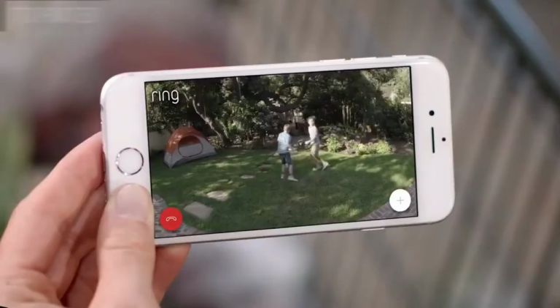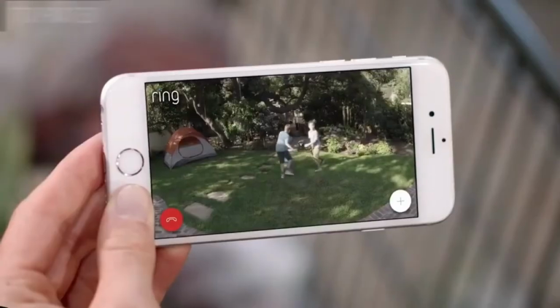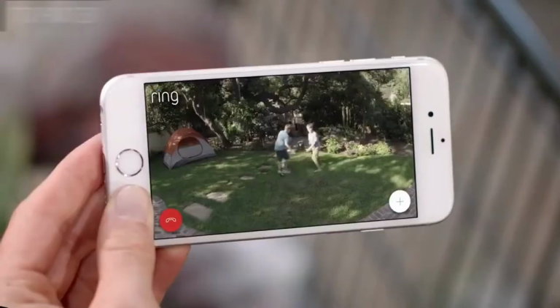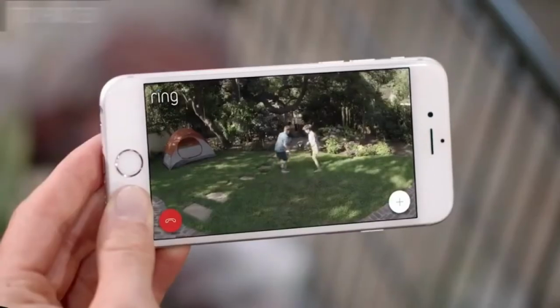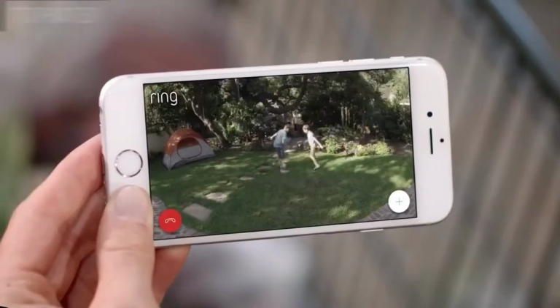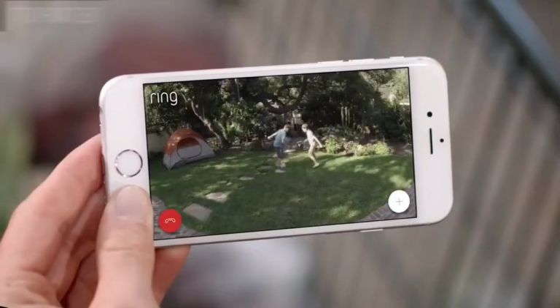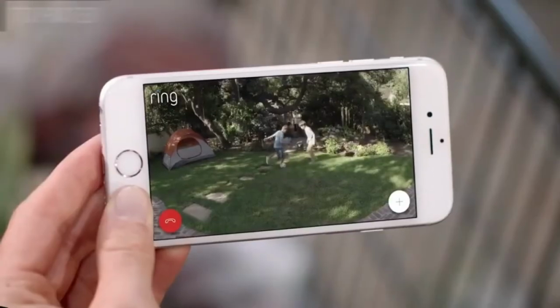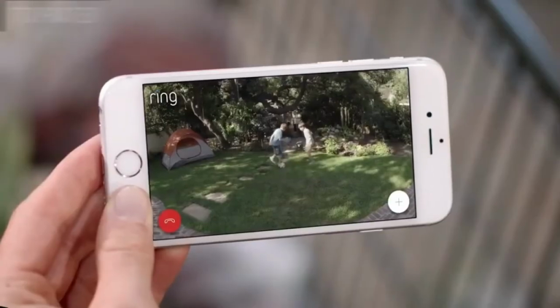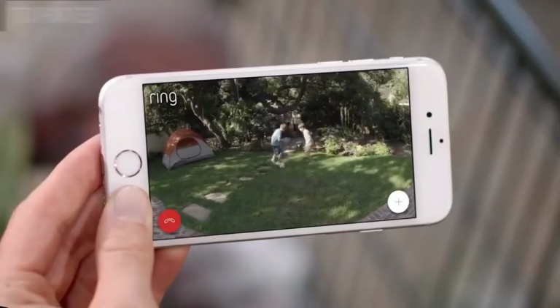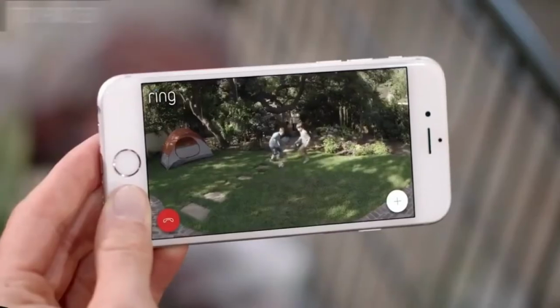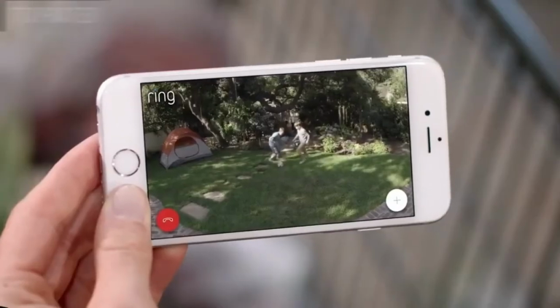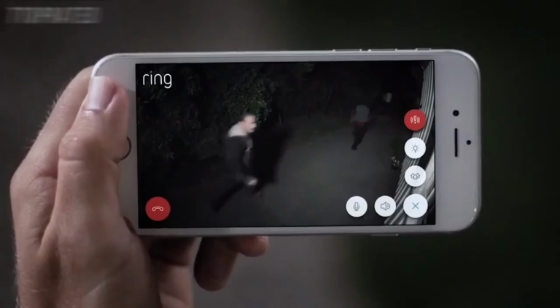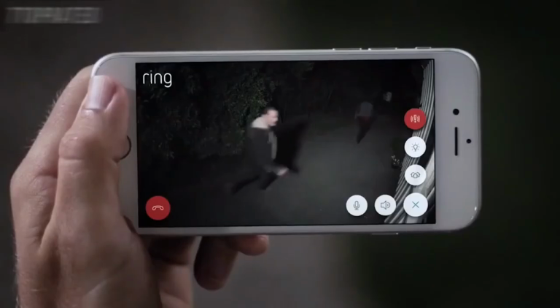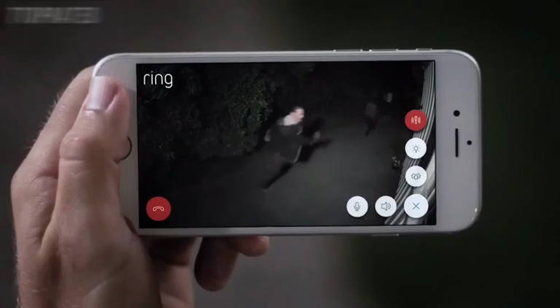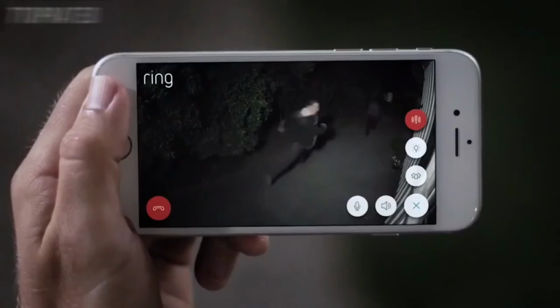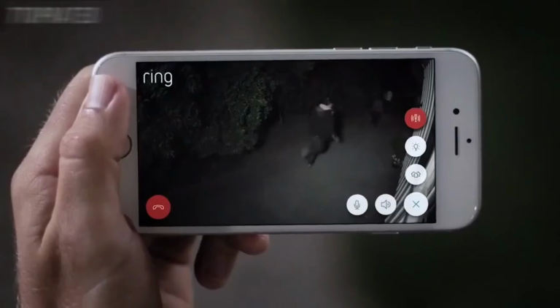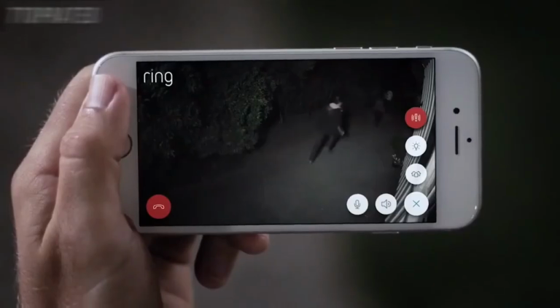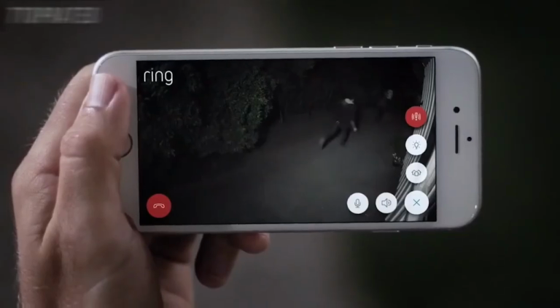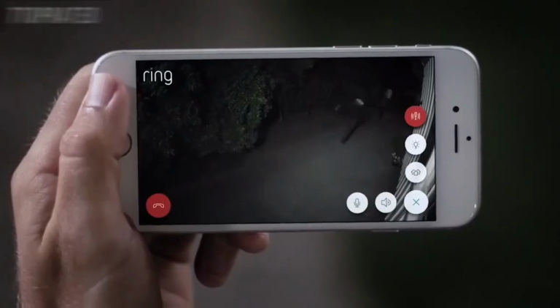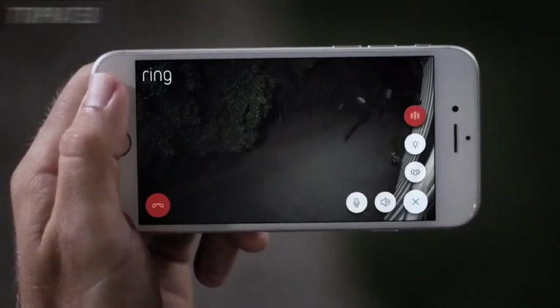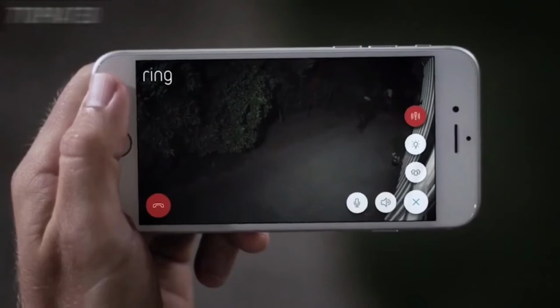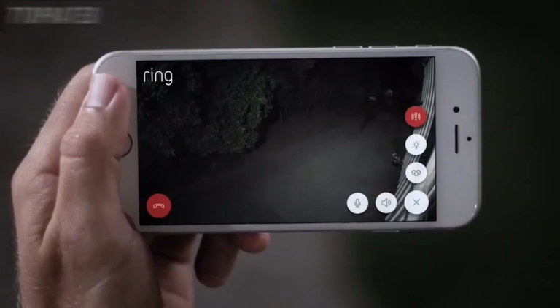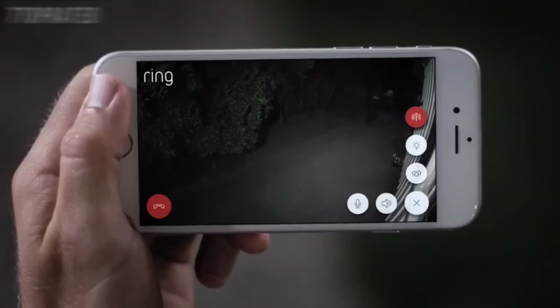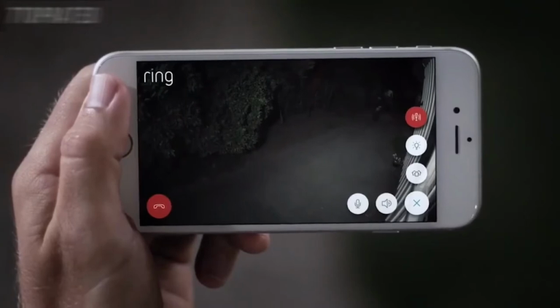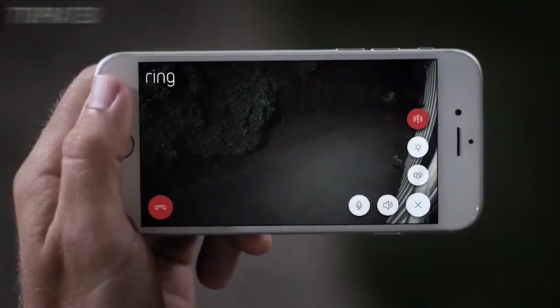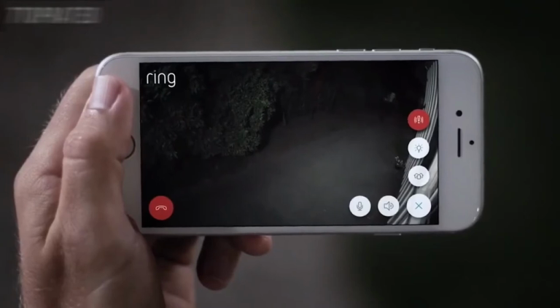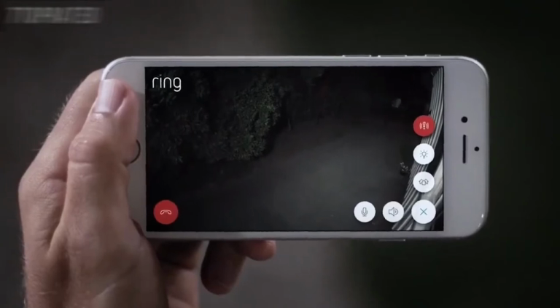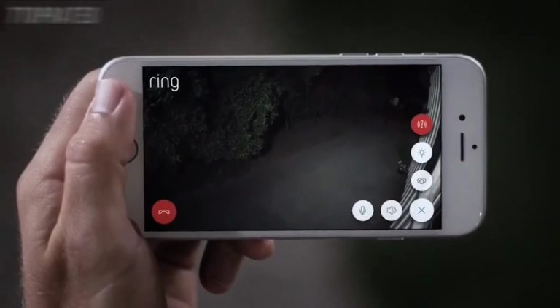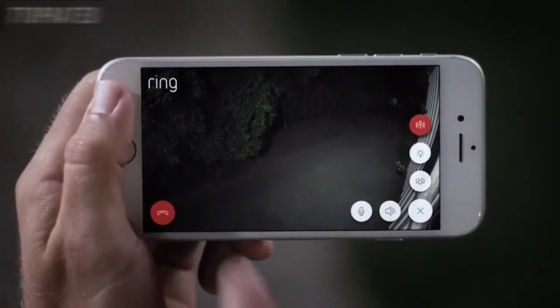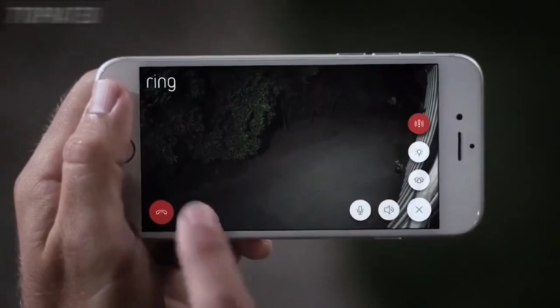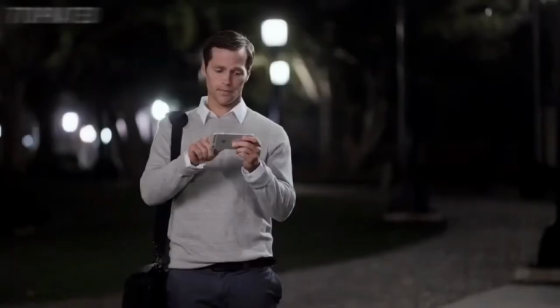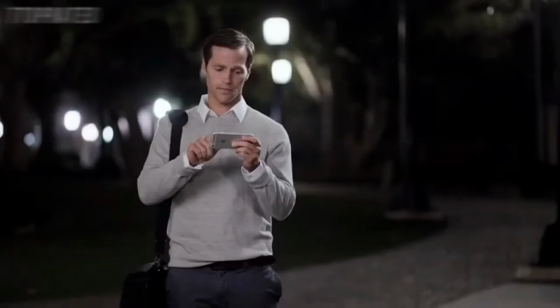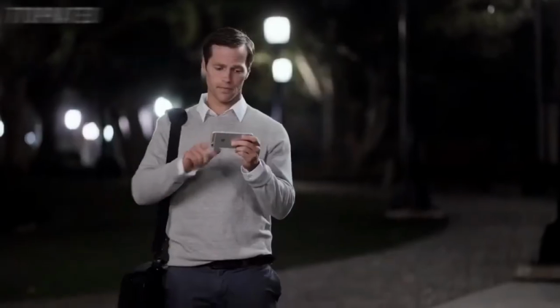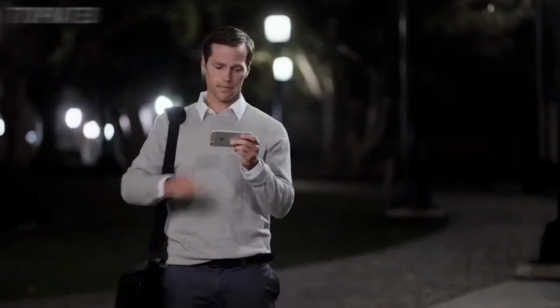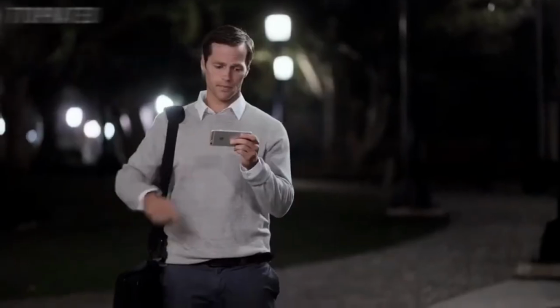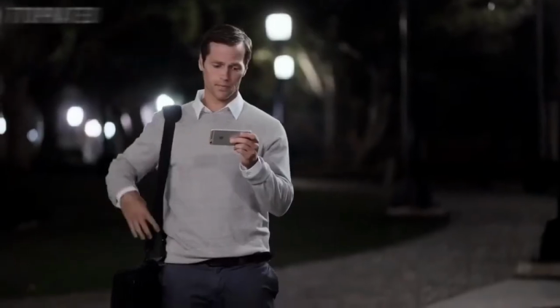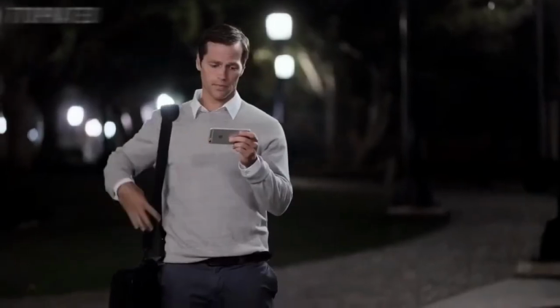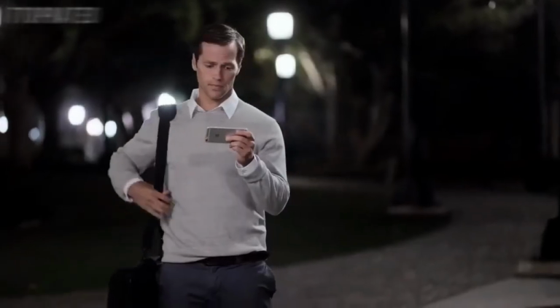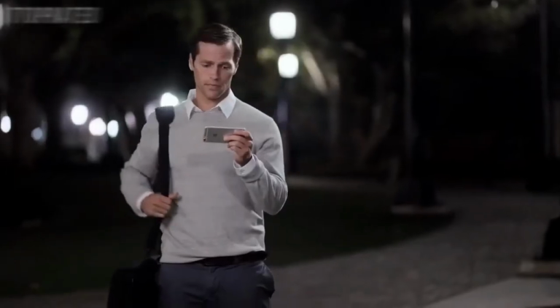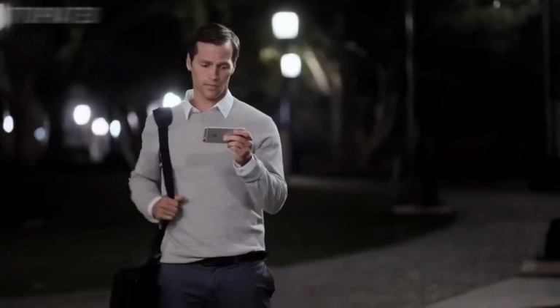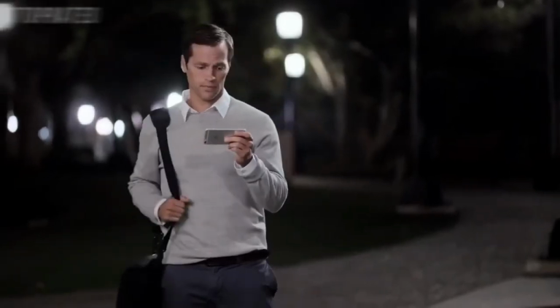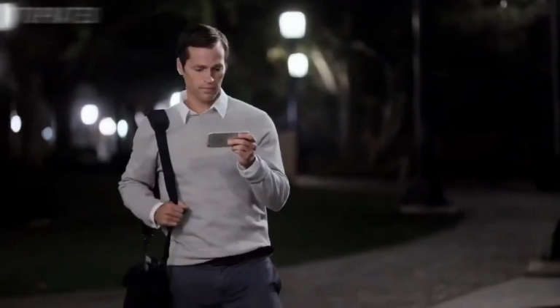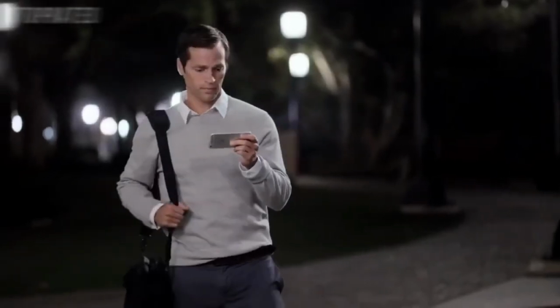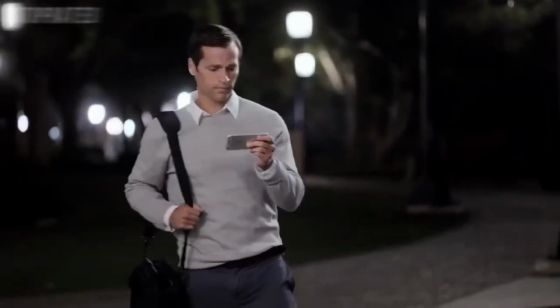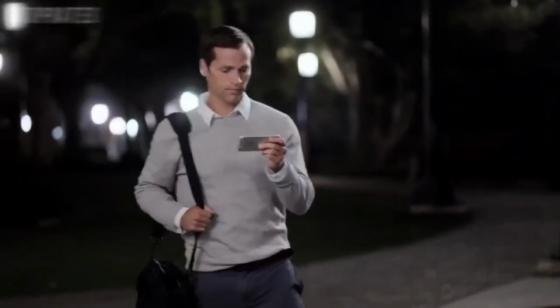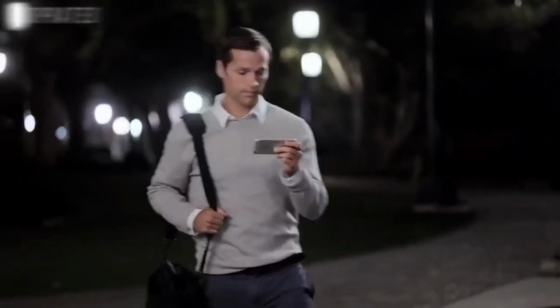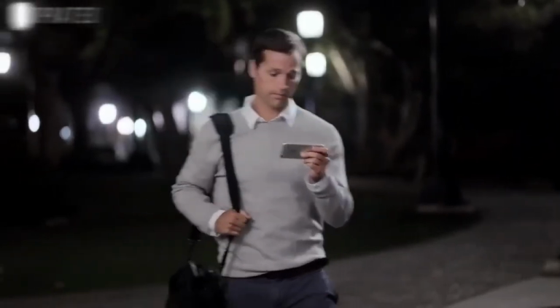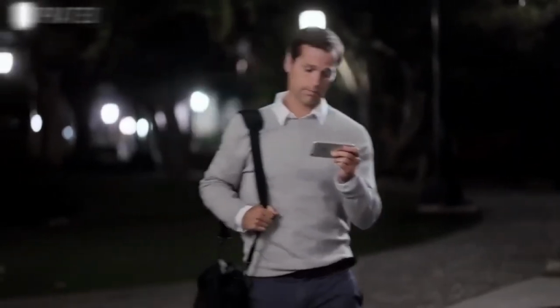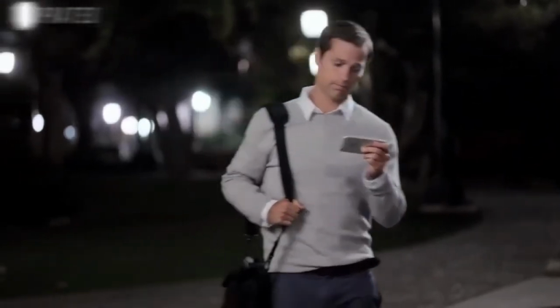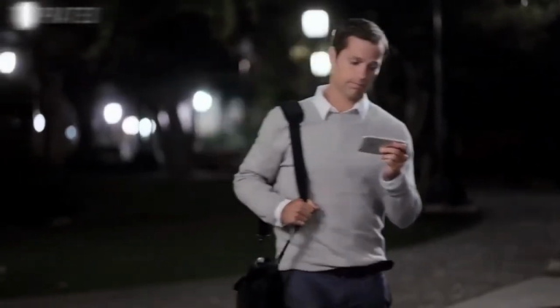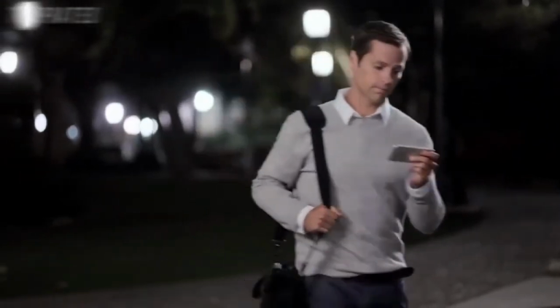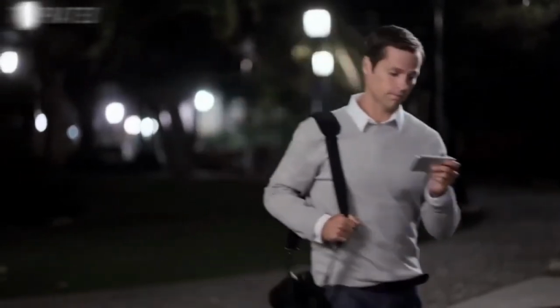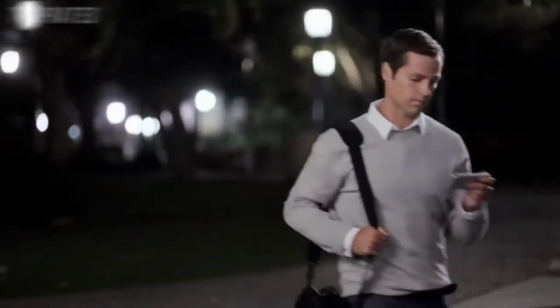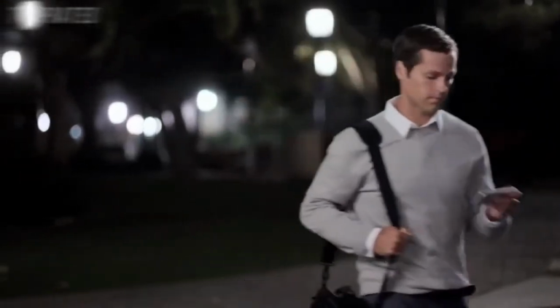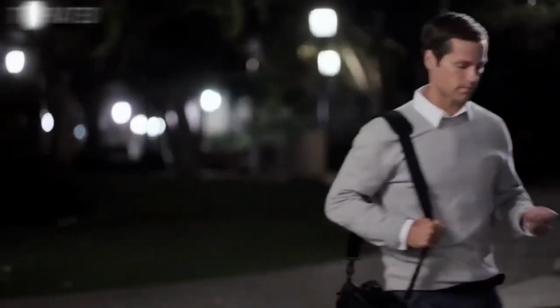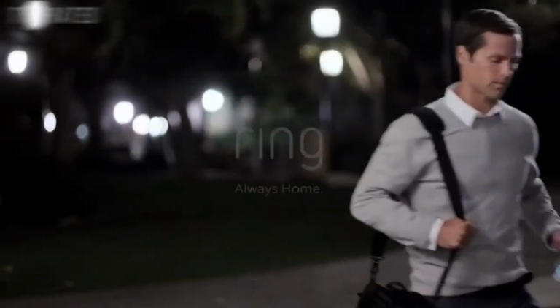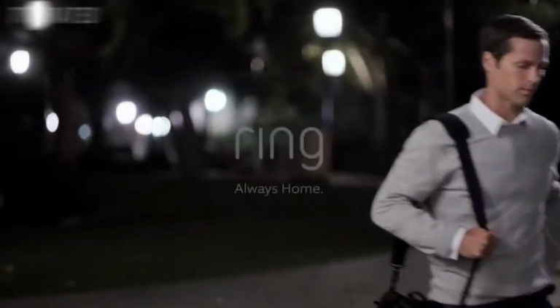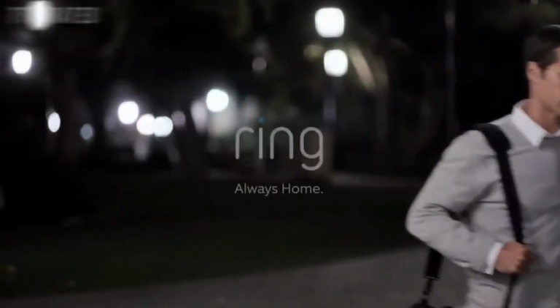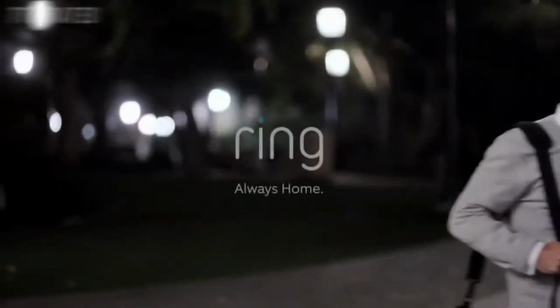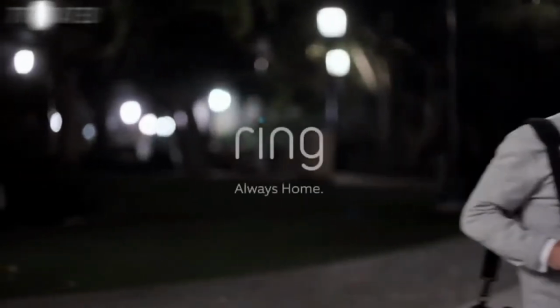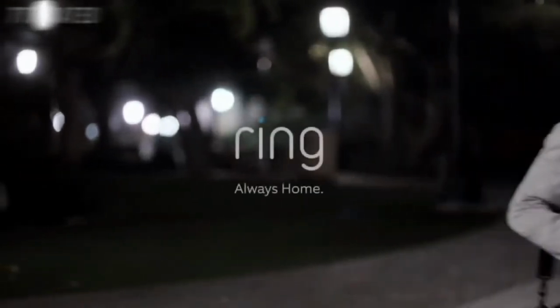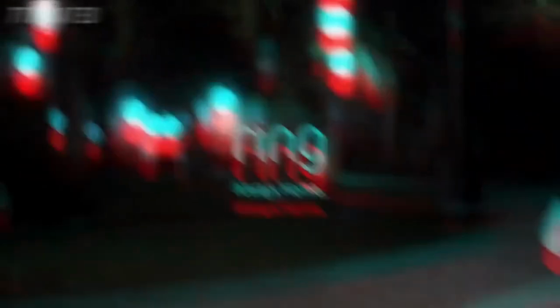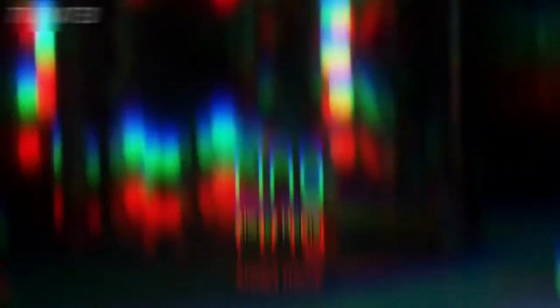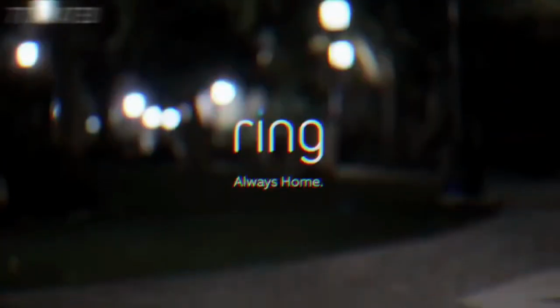Day or night, protecting your home has never been easier. Spotlight Cam by Ring.